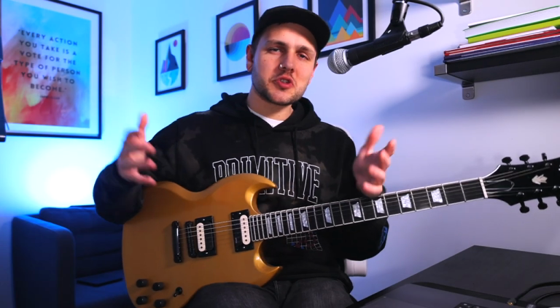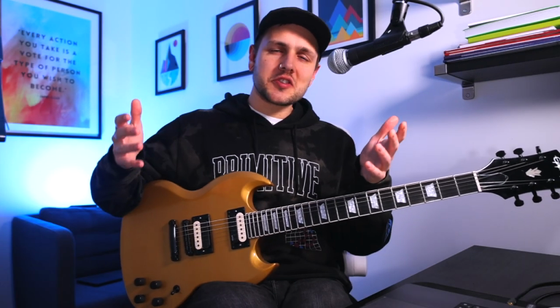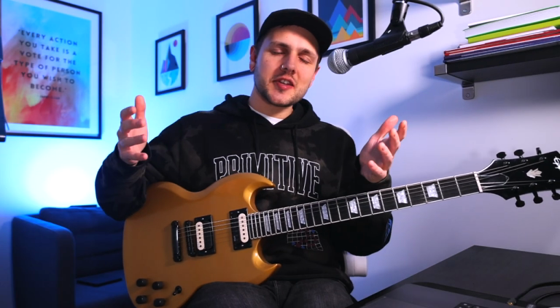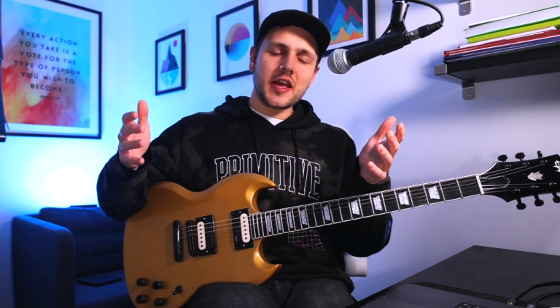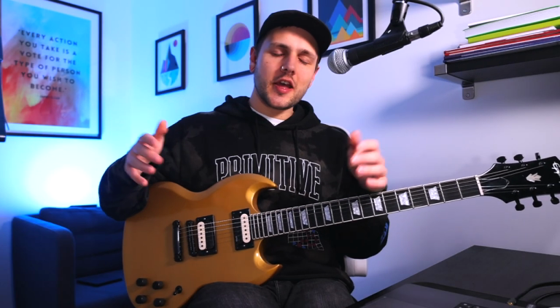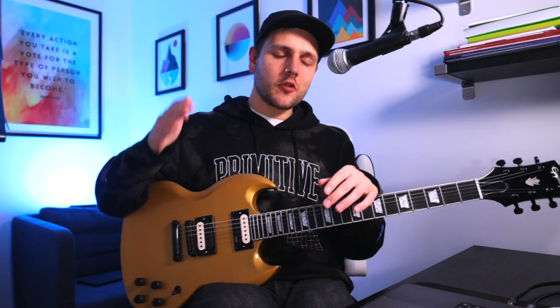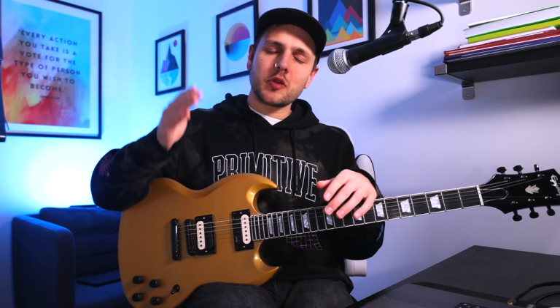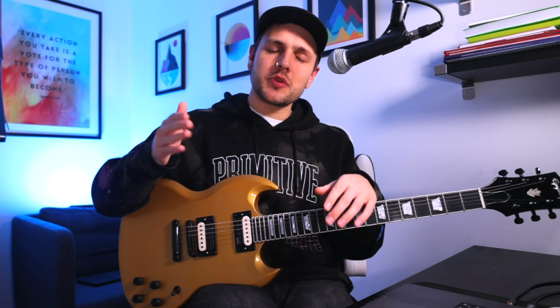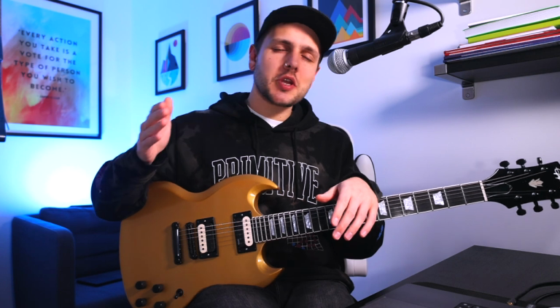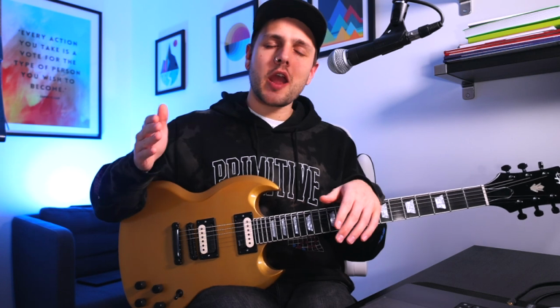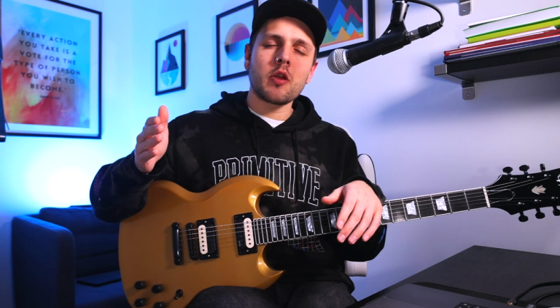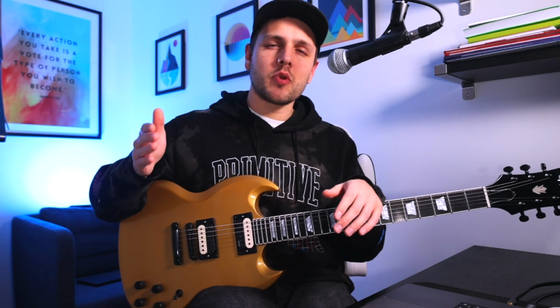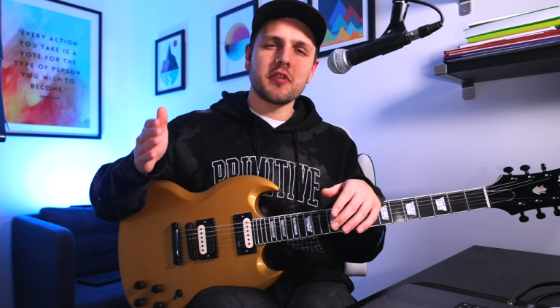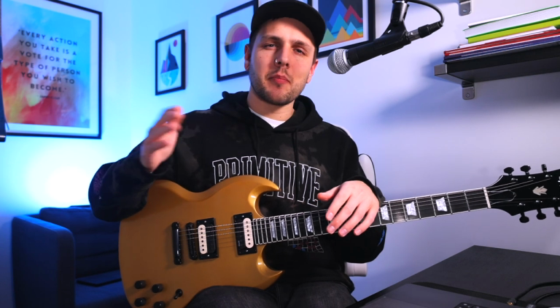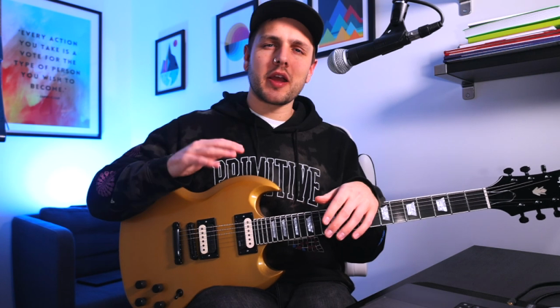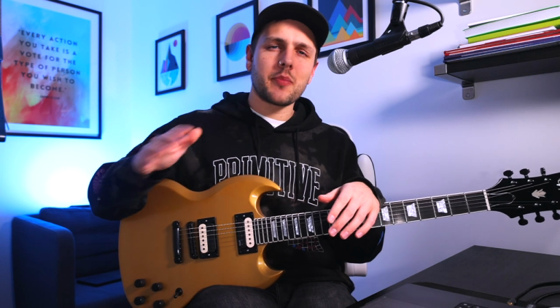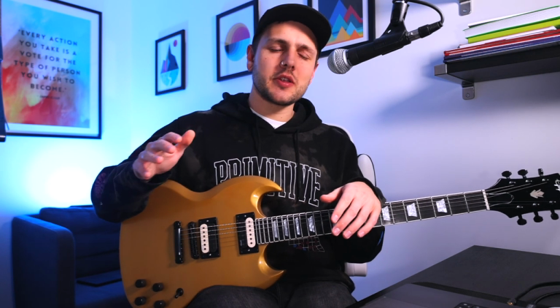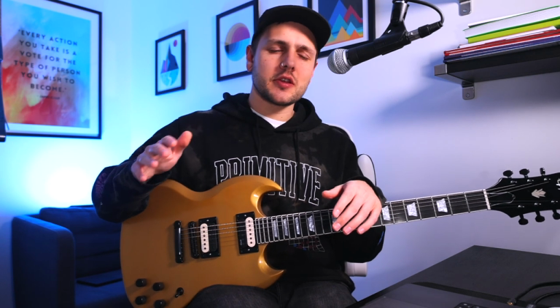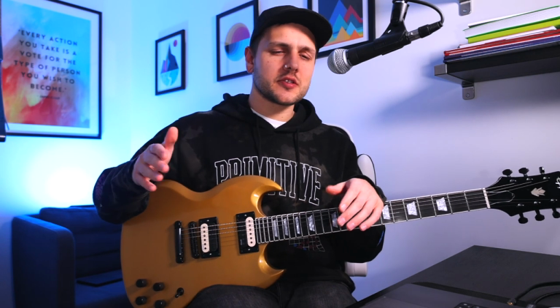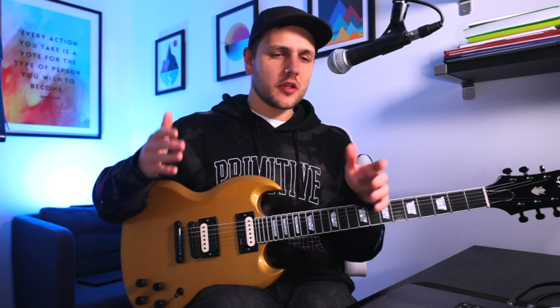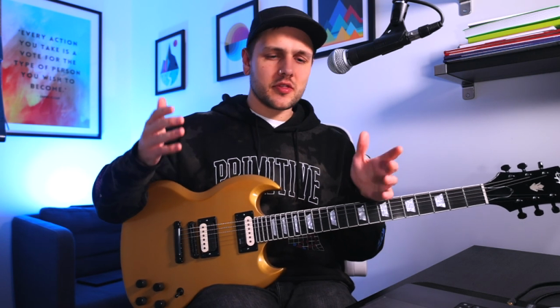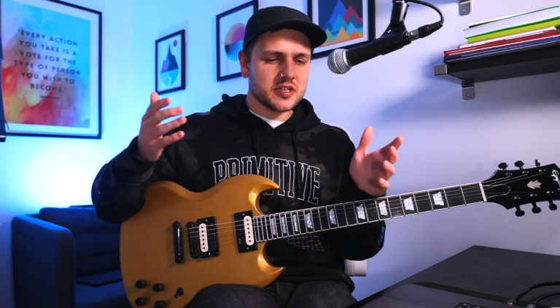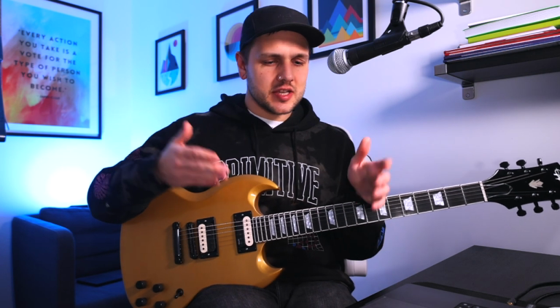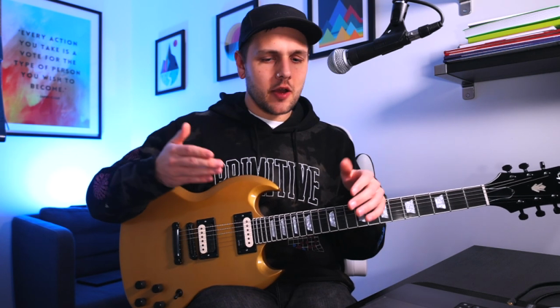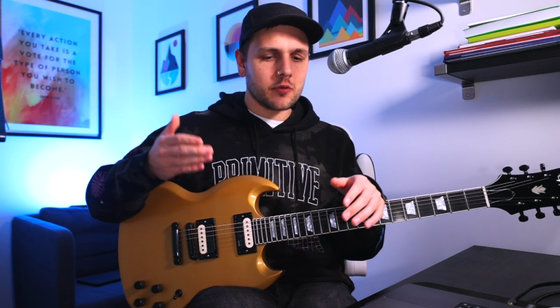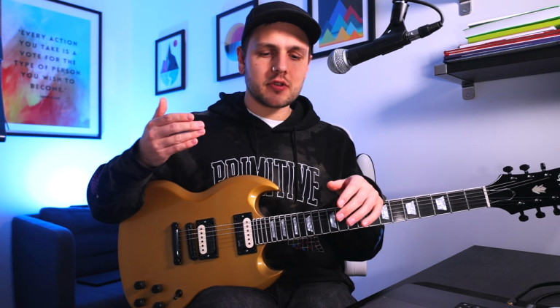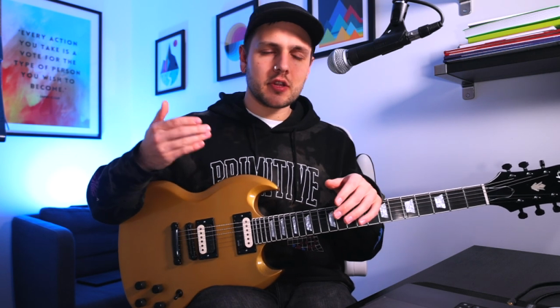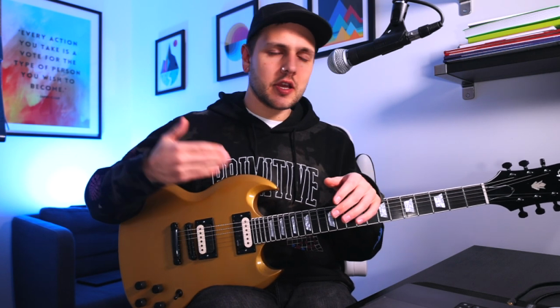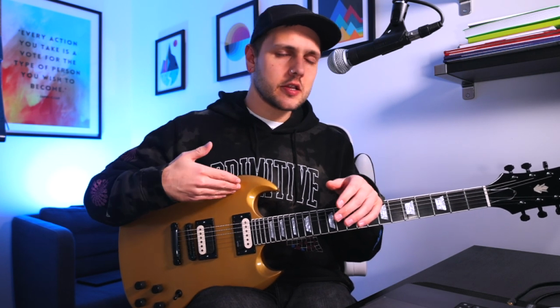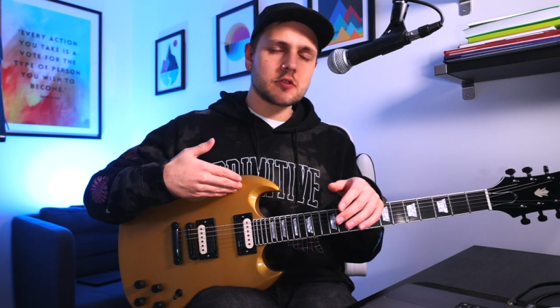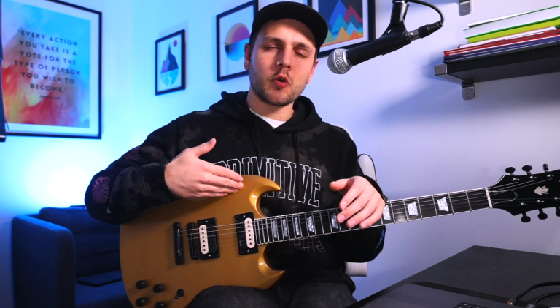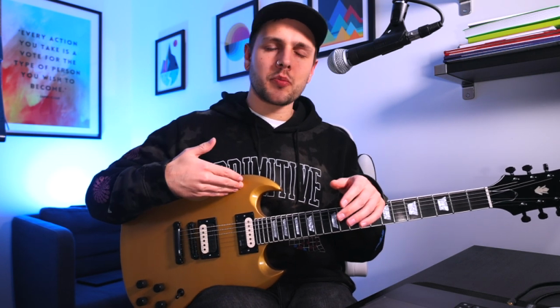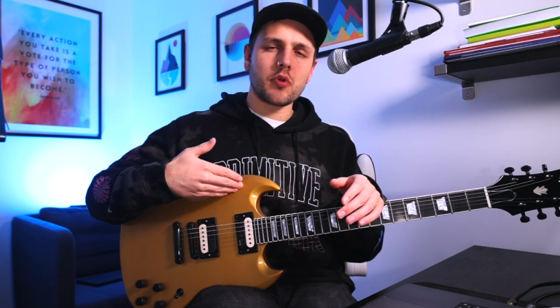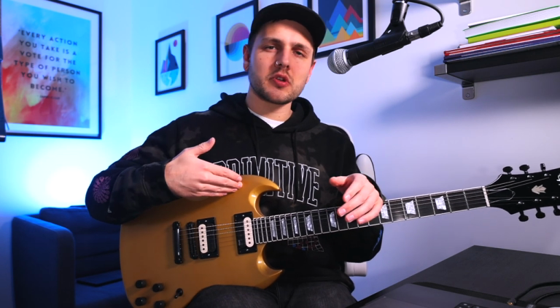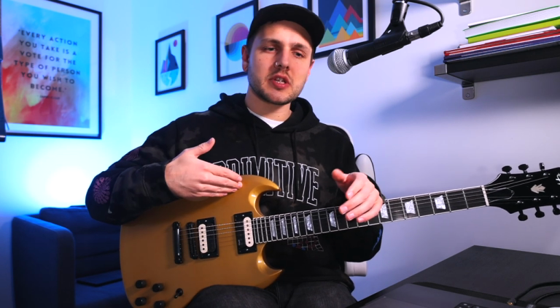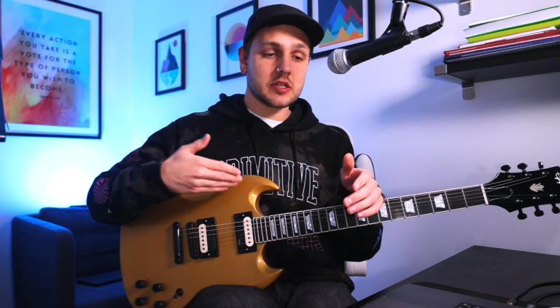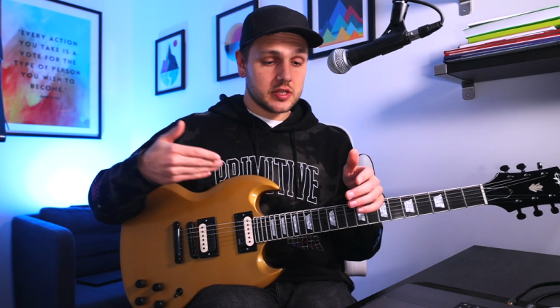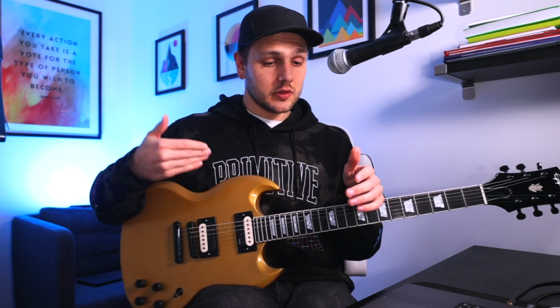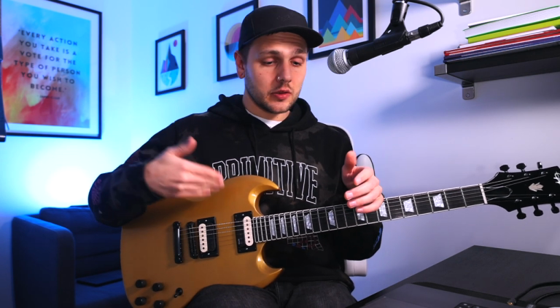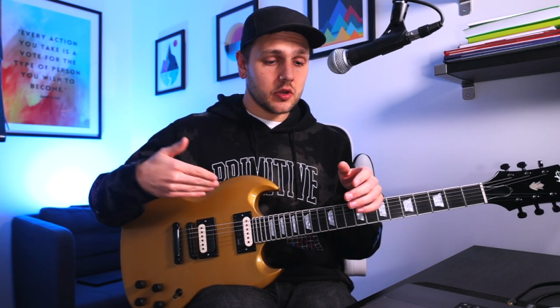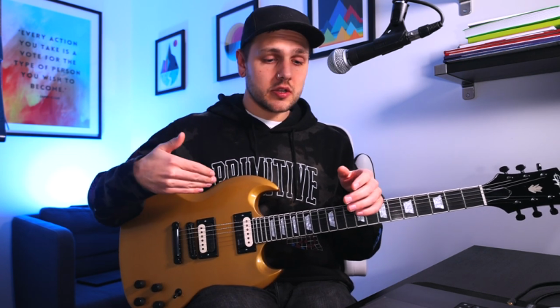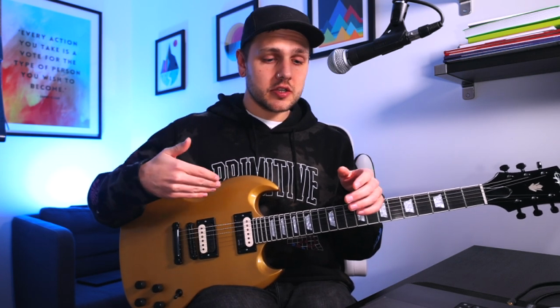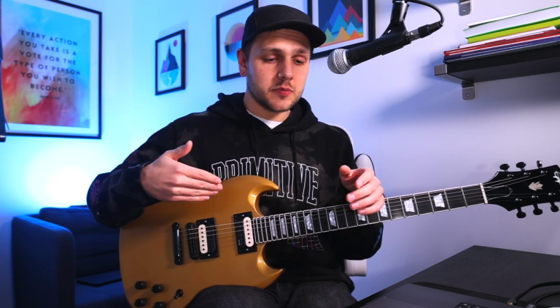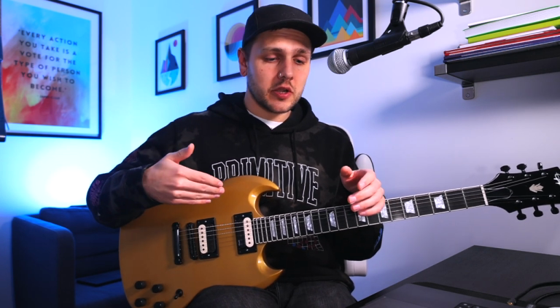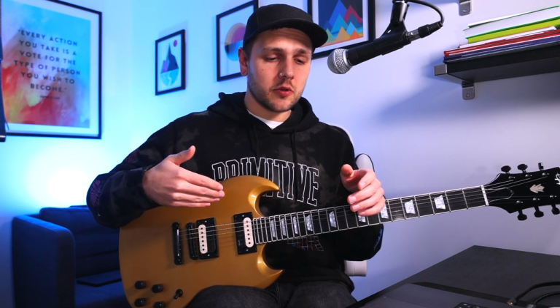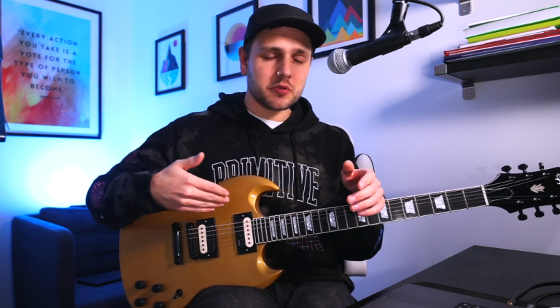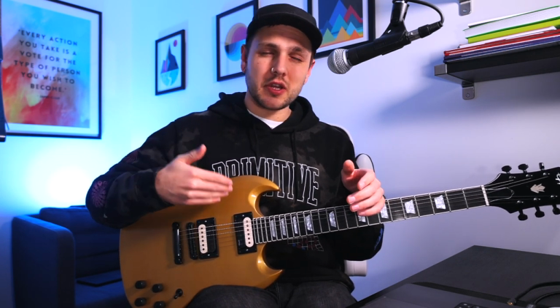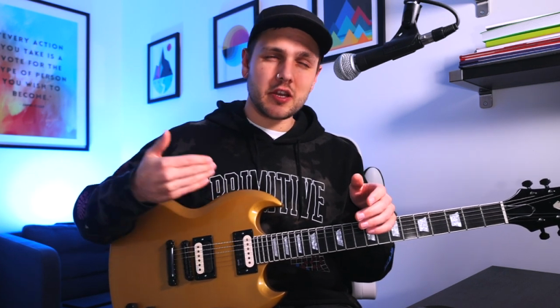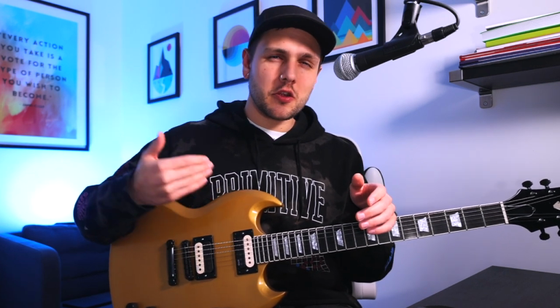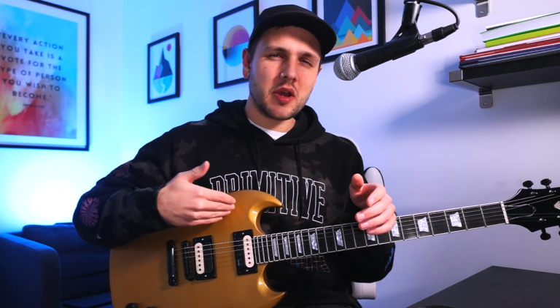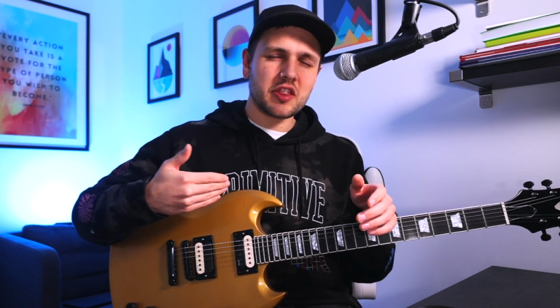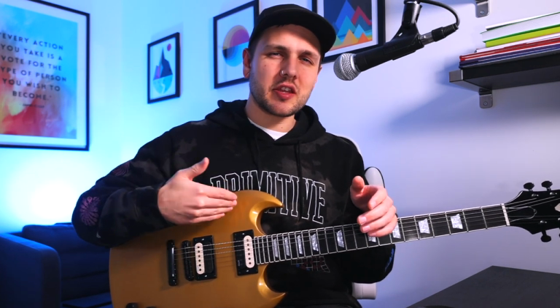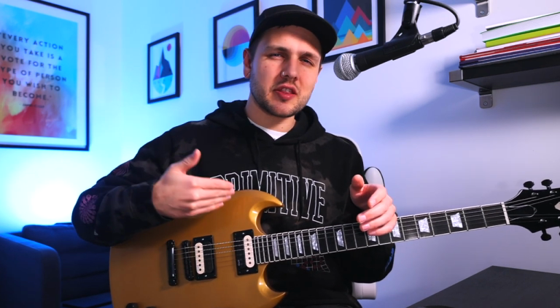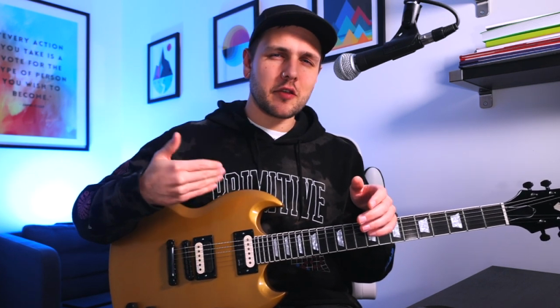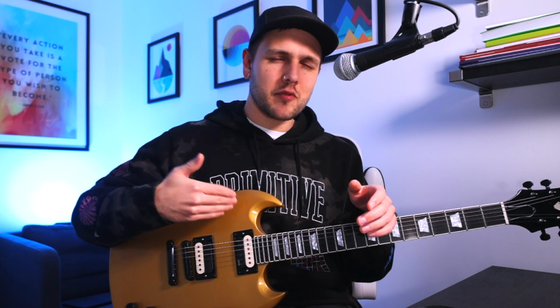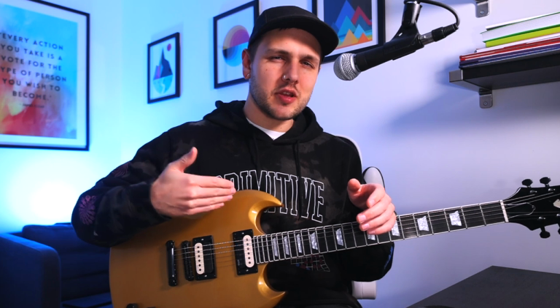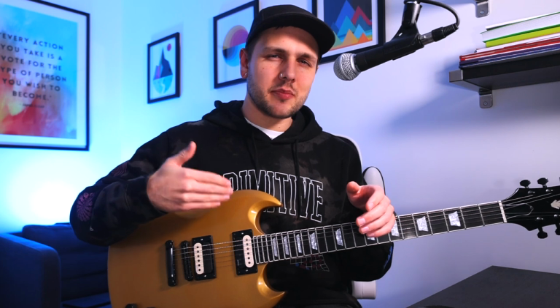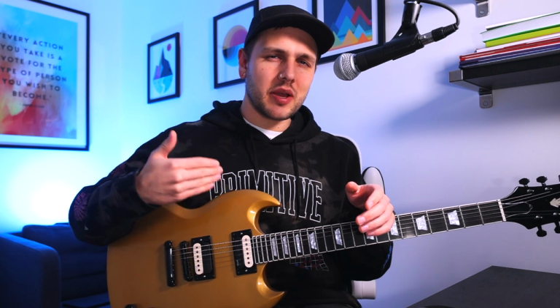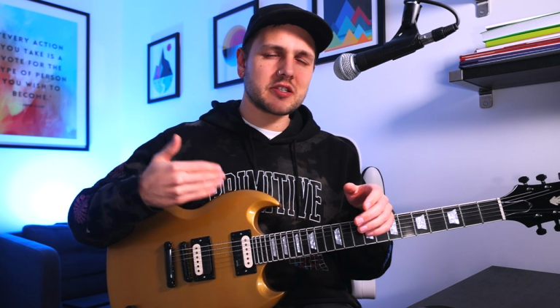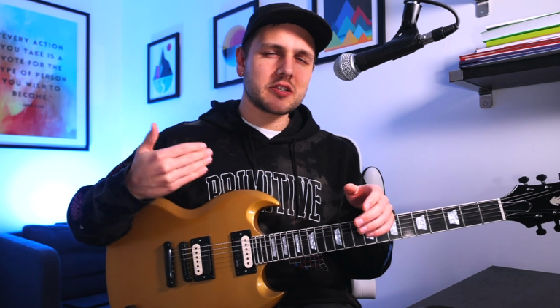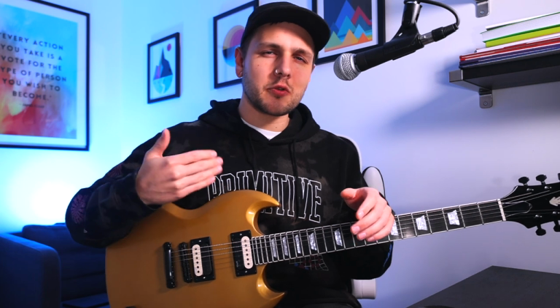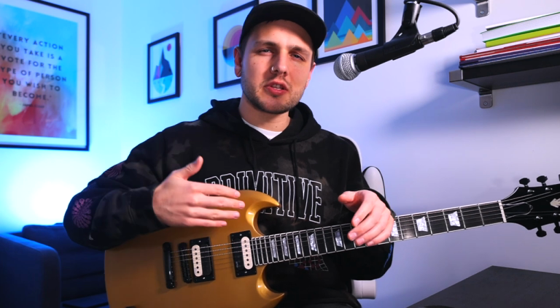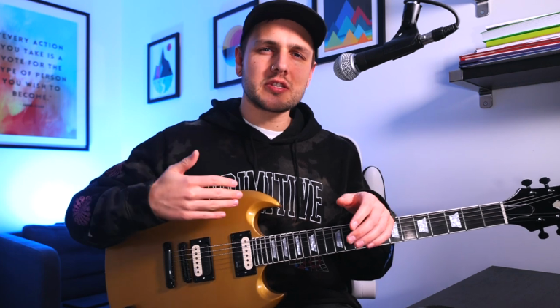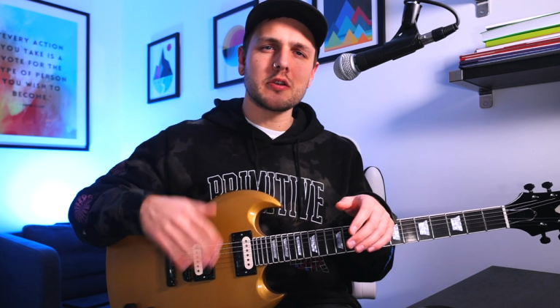So today I'm going to be sharing with you my opinions on the sound, the install process, the look of these pickups, and who I think they're really best suited to.